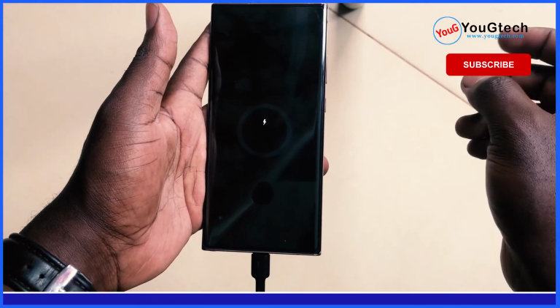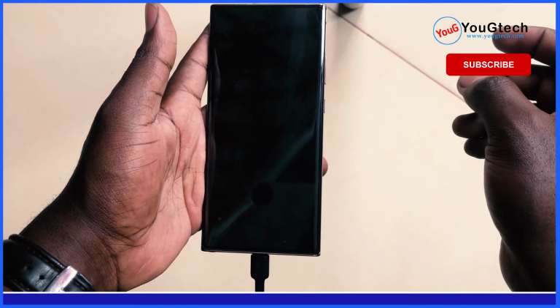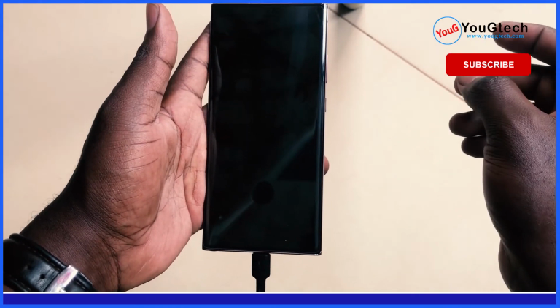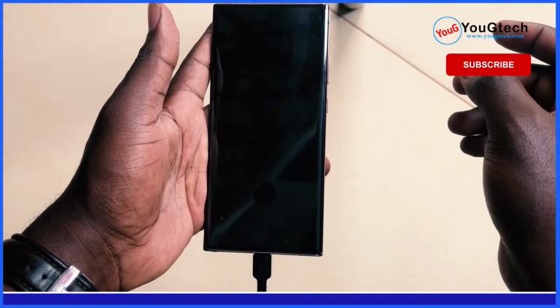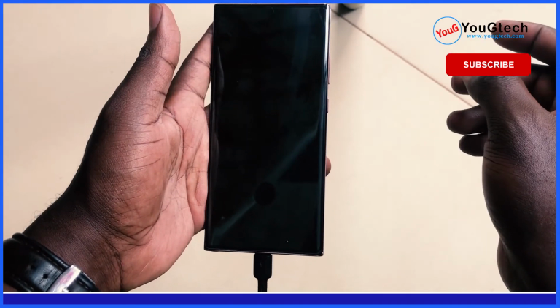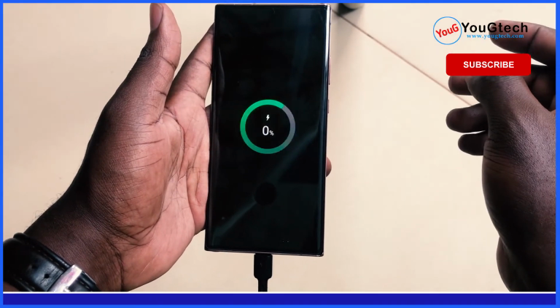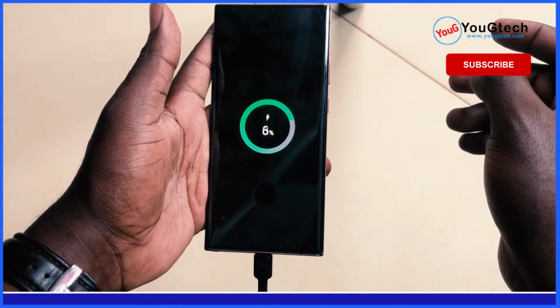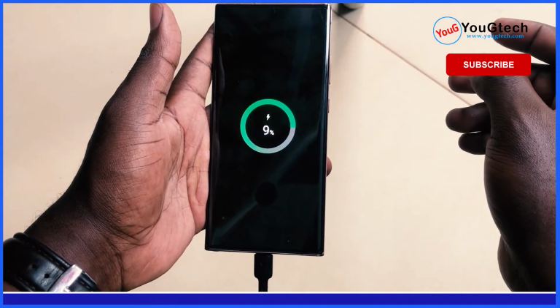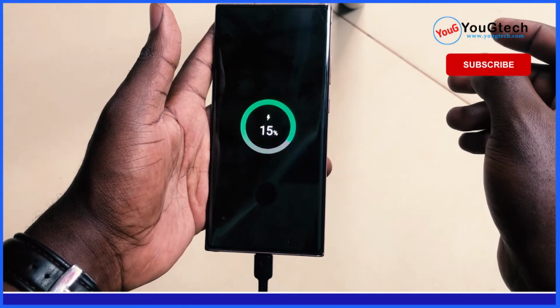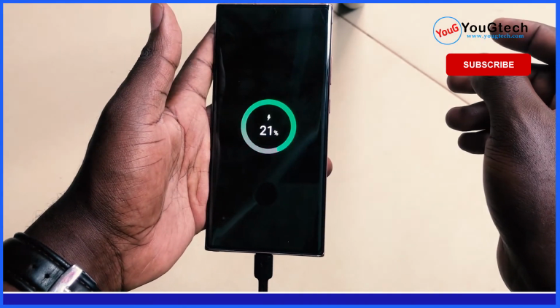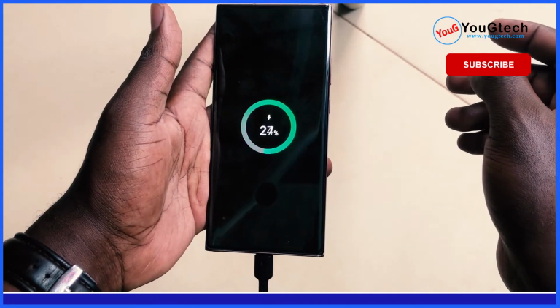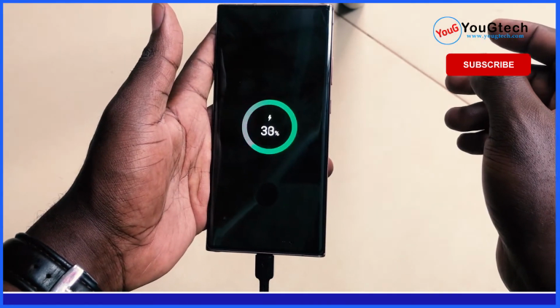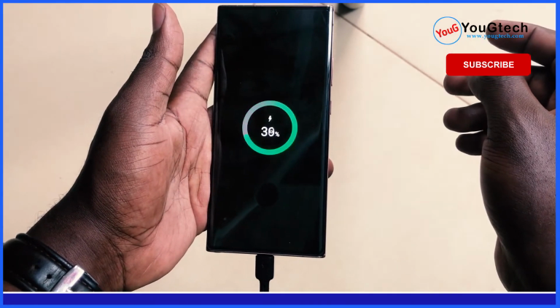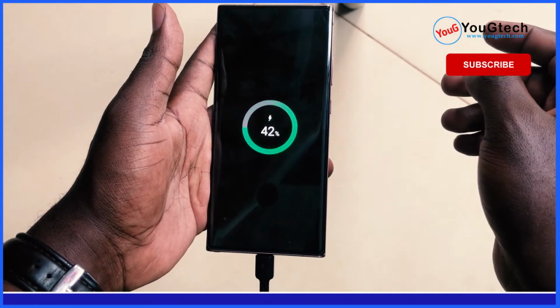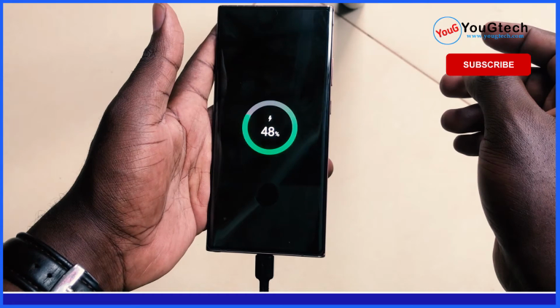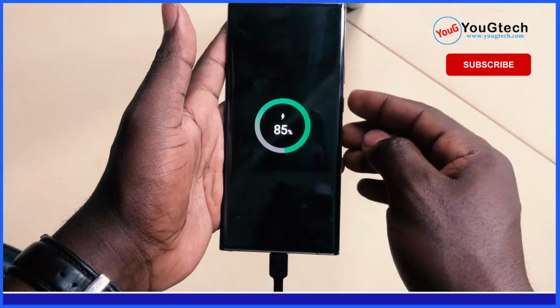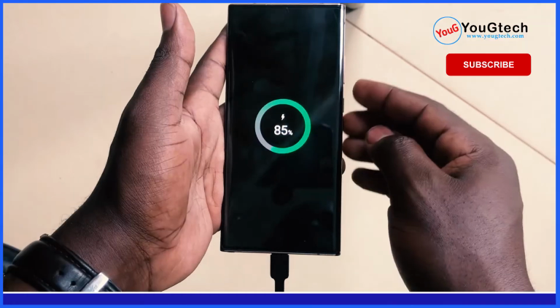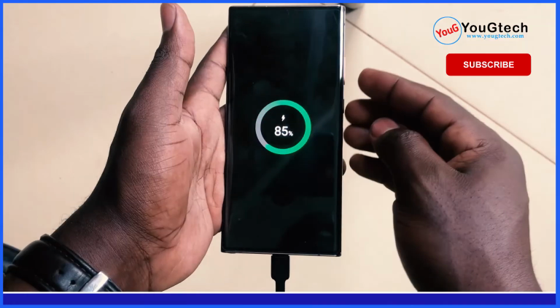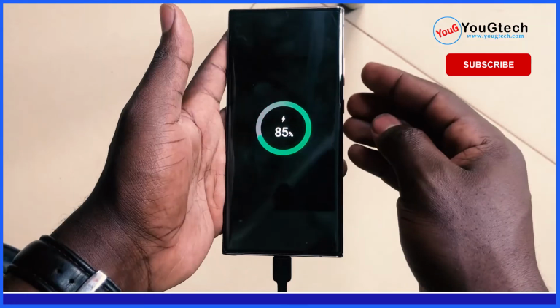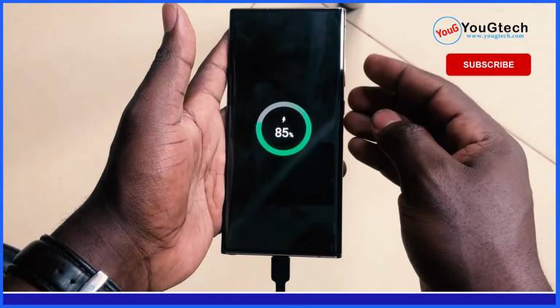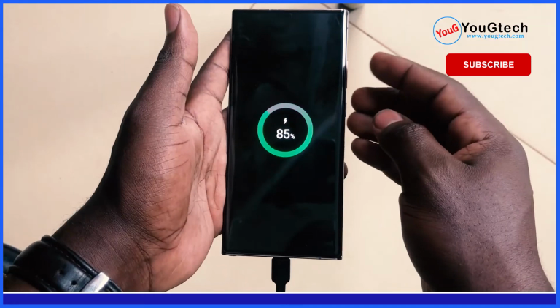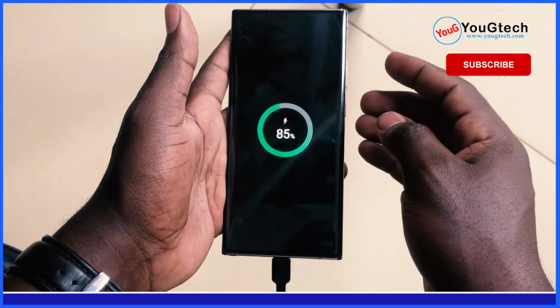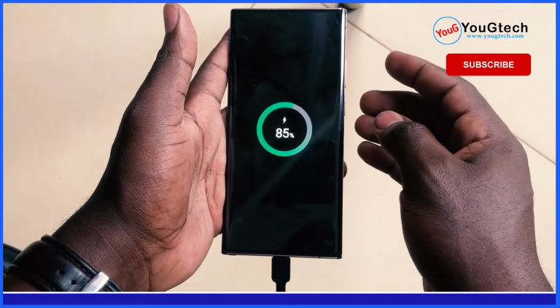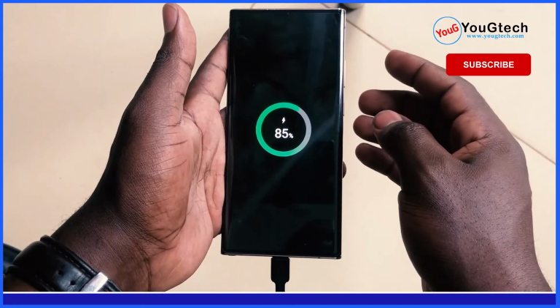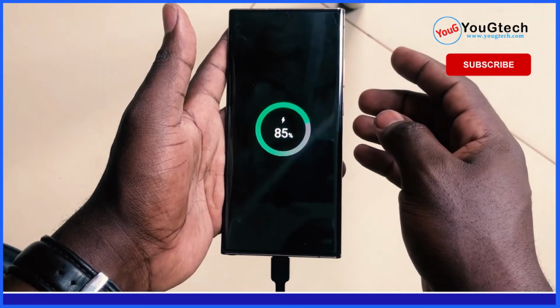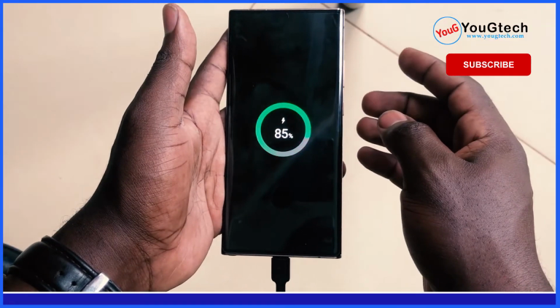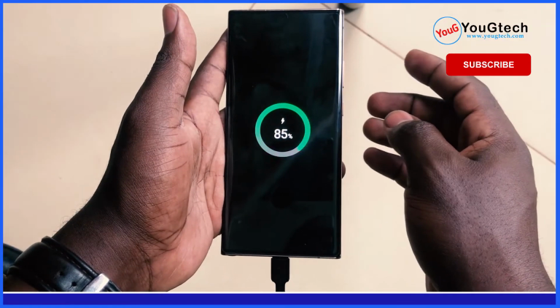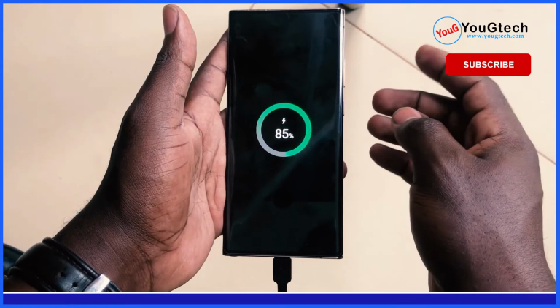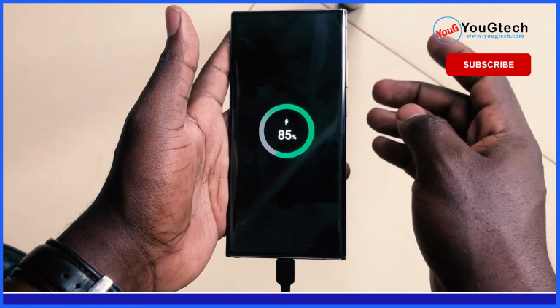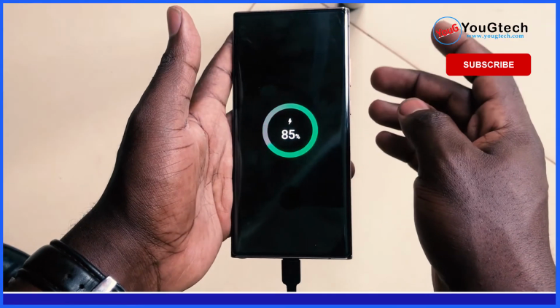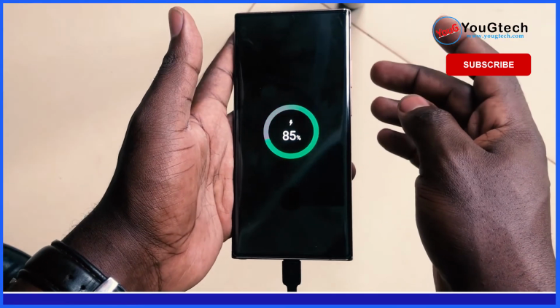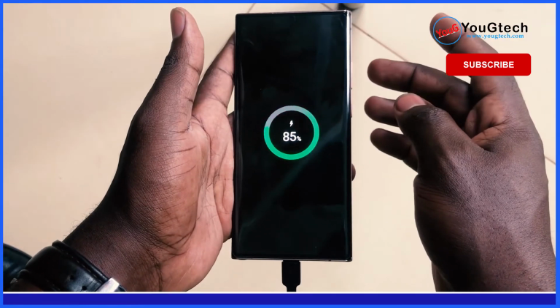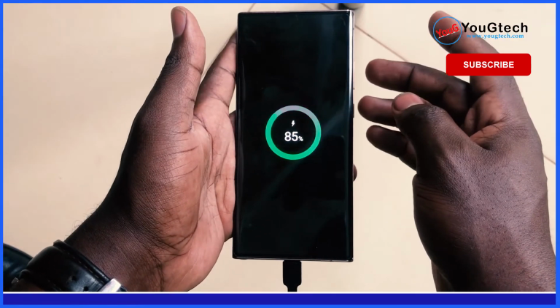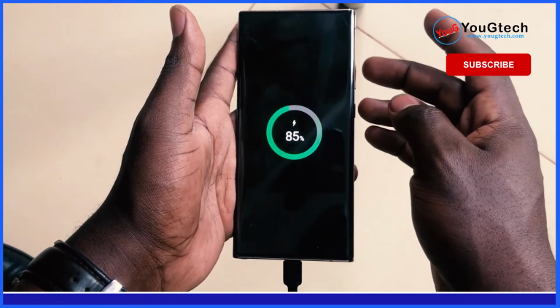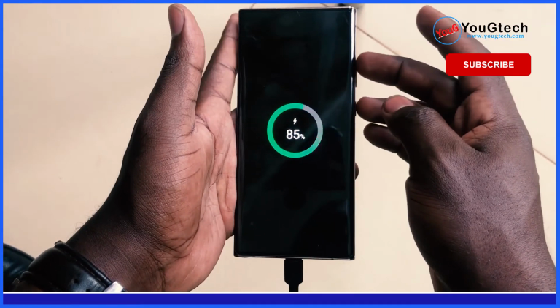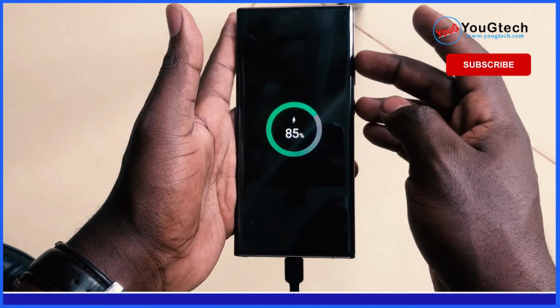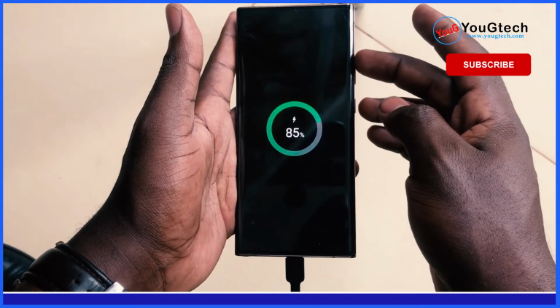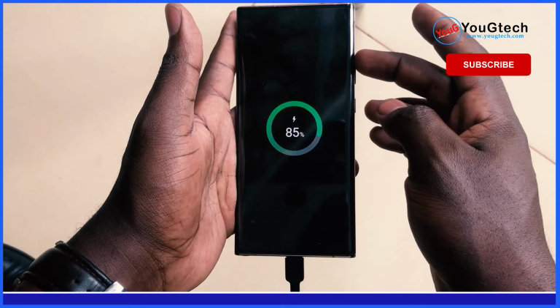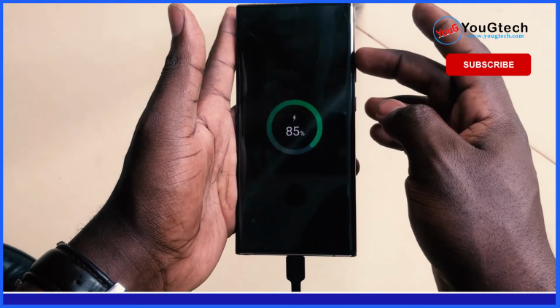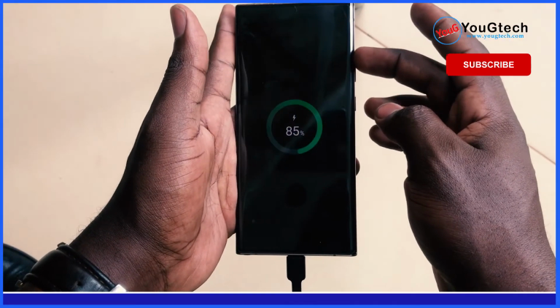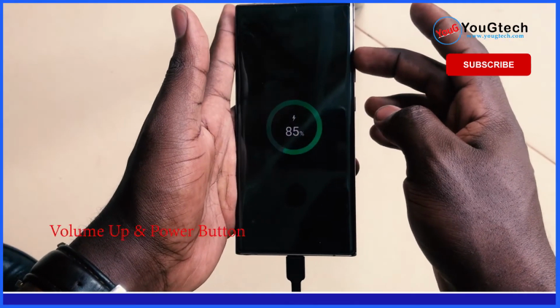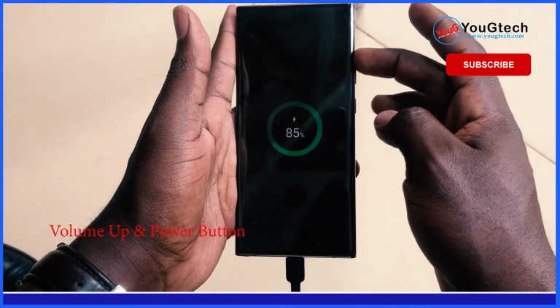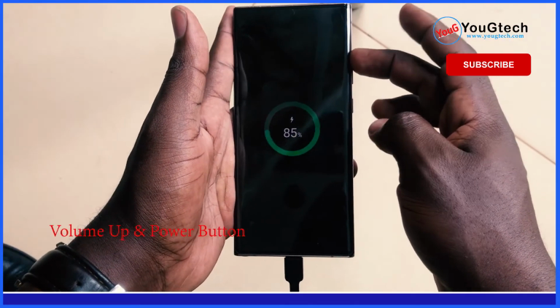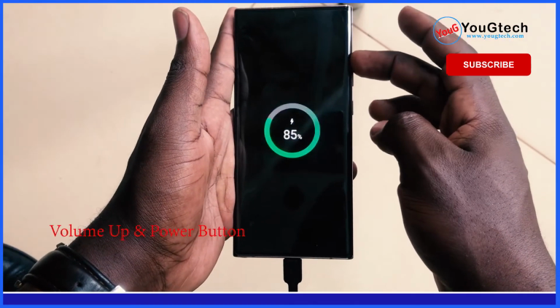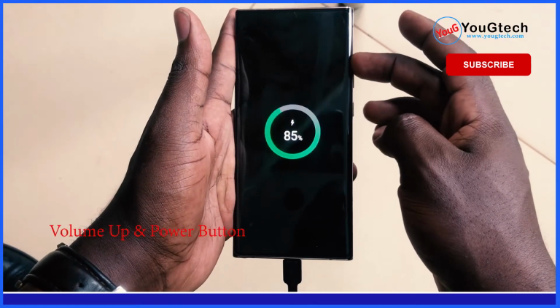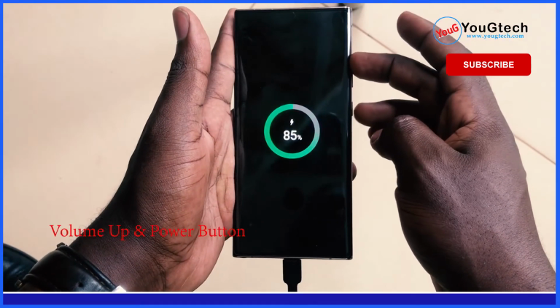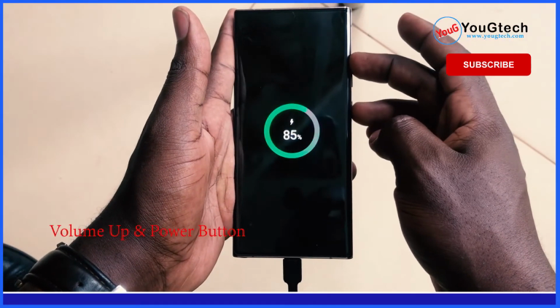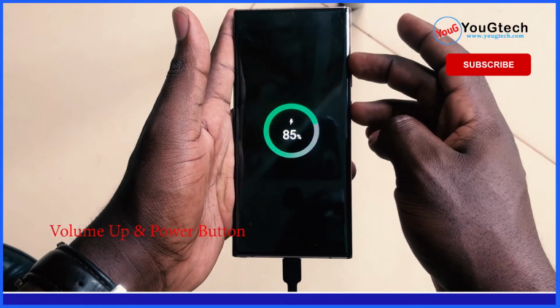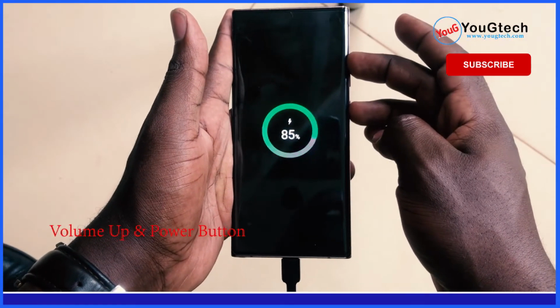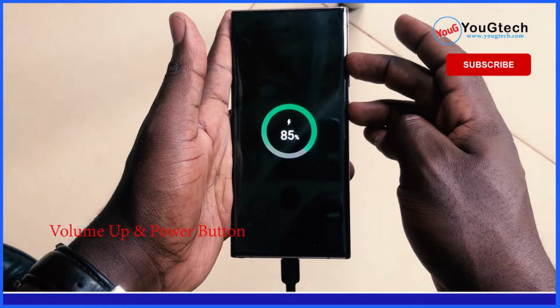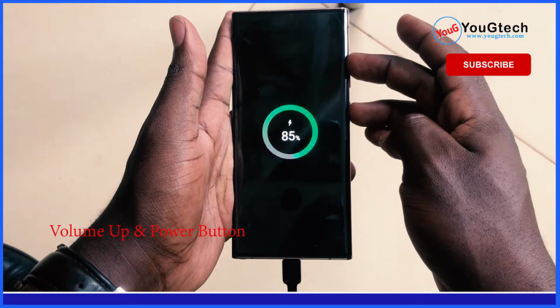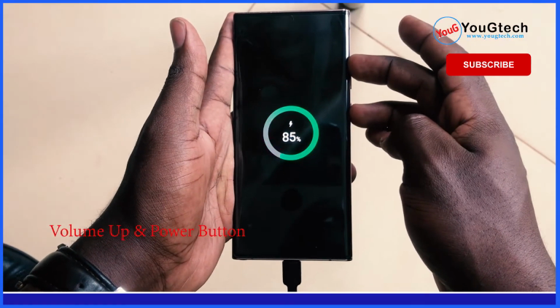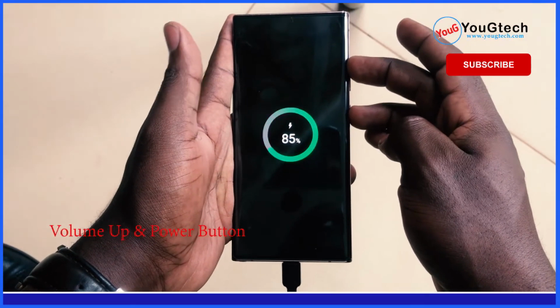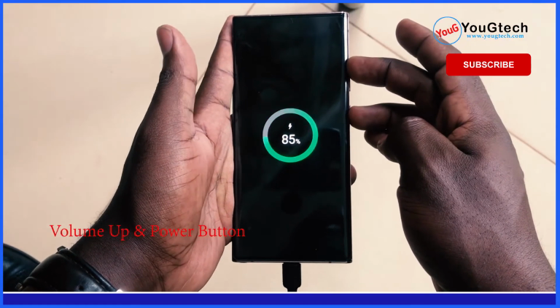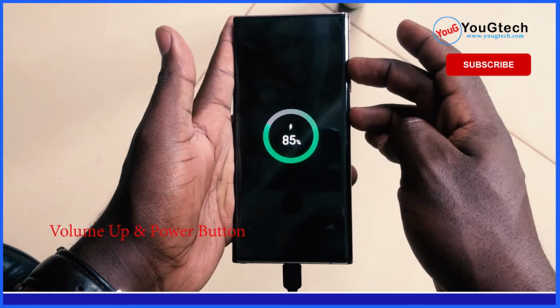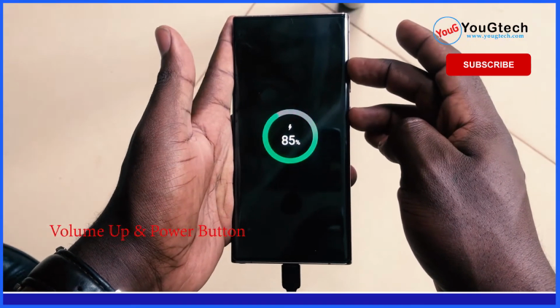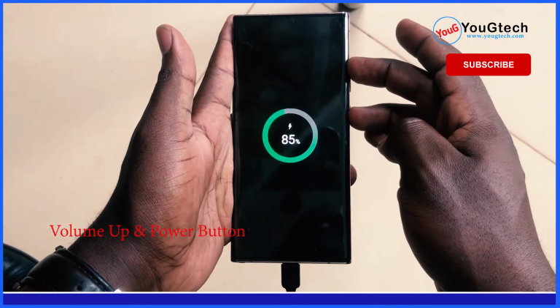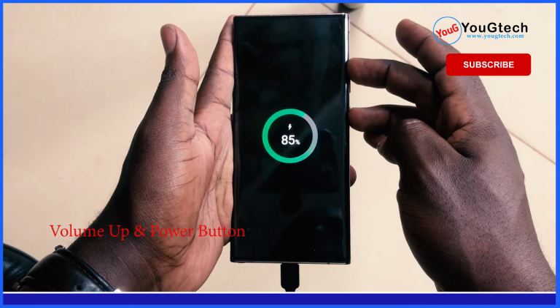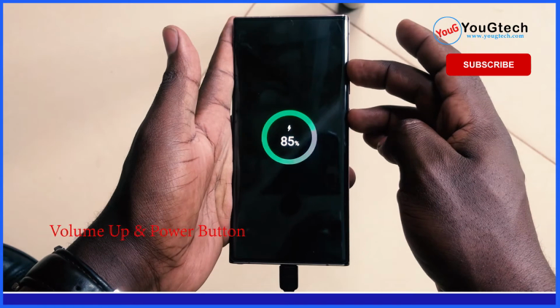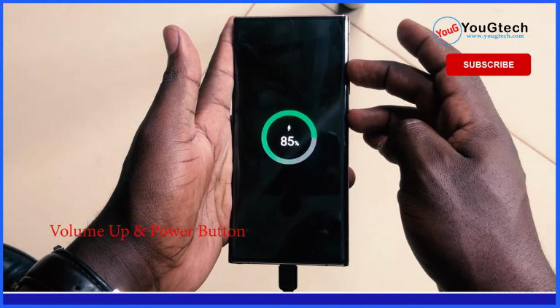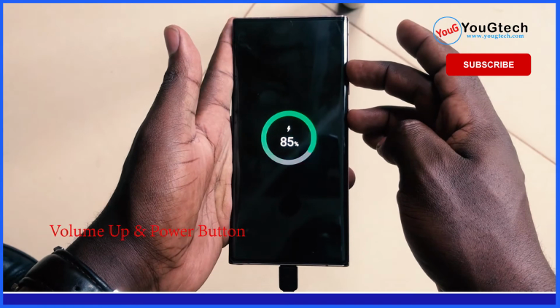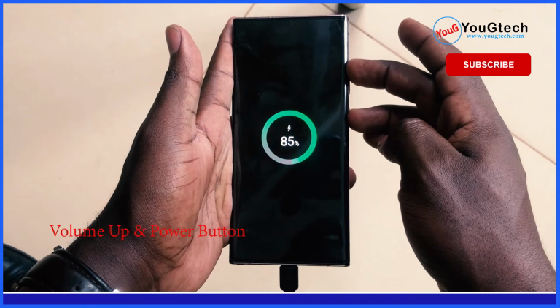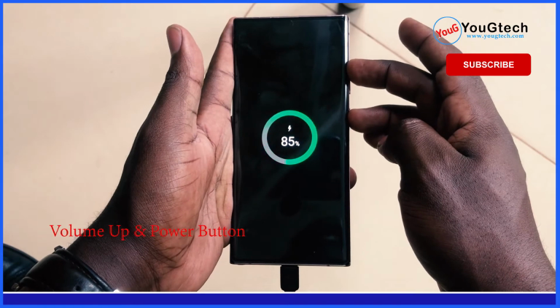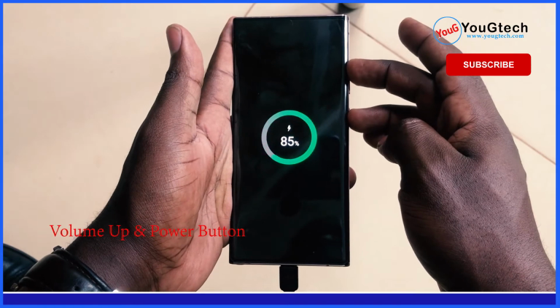Now, without removing the USB data cable, long press both the volume key and power key until the phone enters recovery mode.